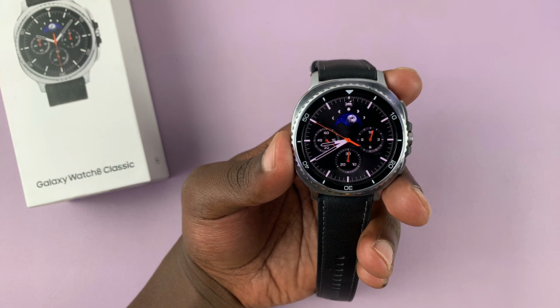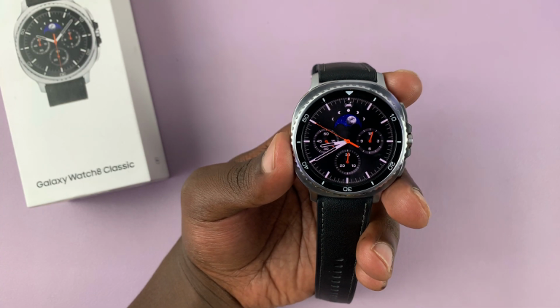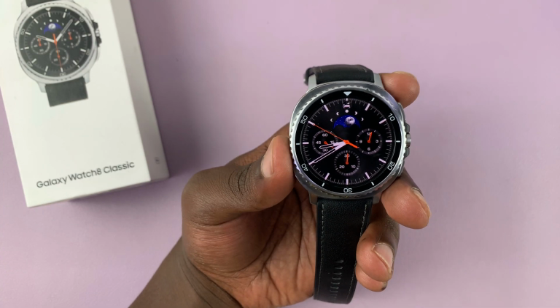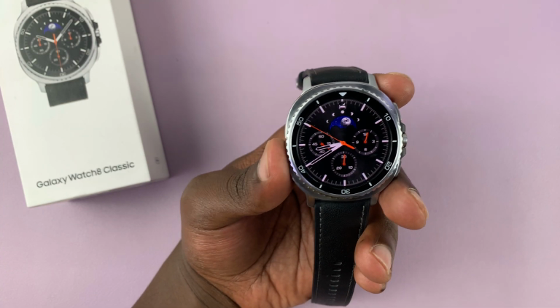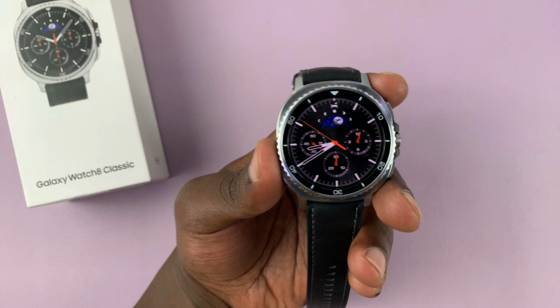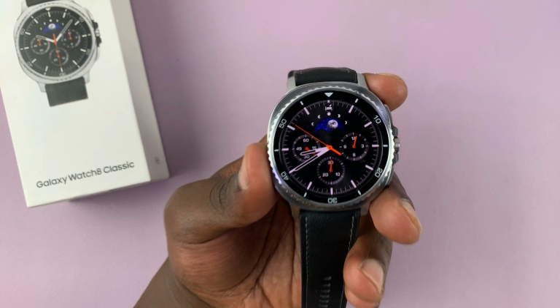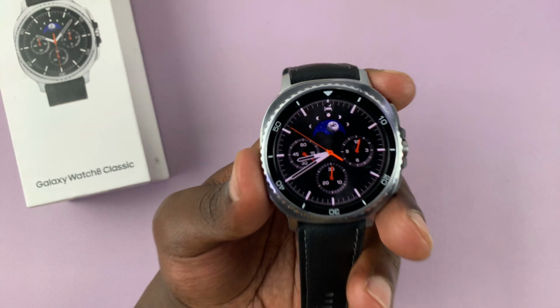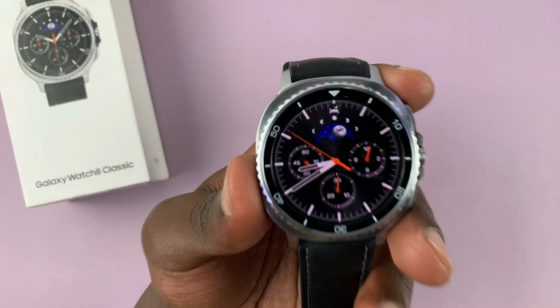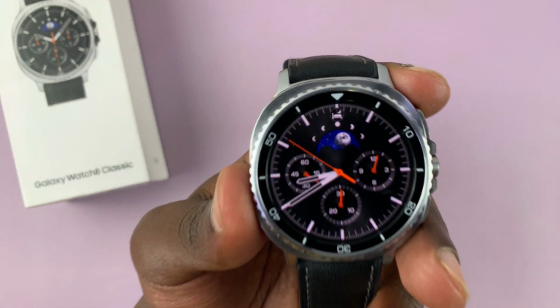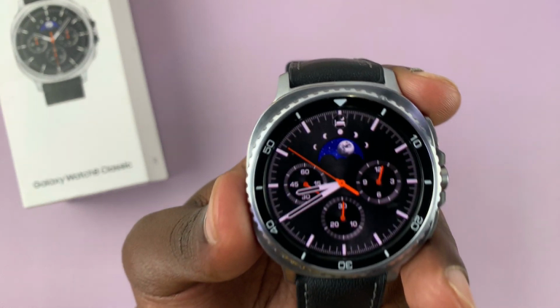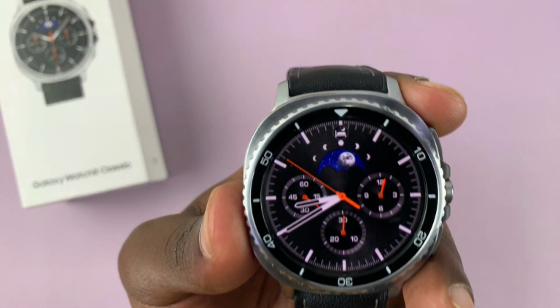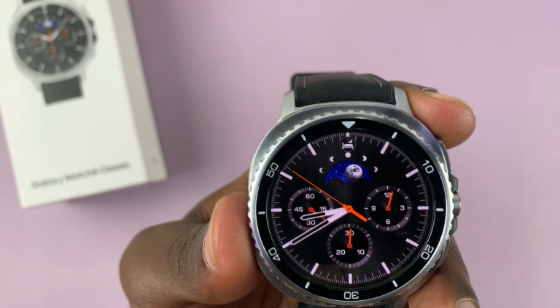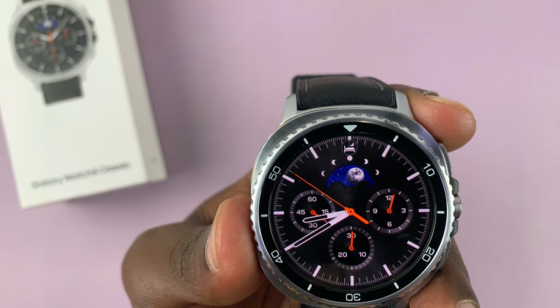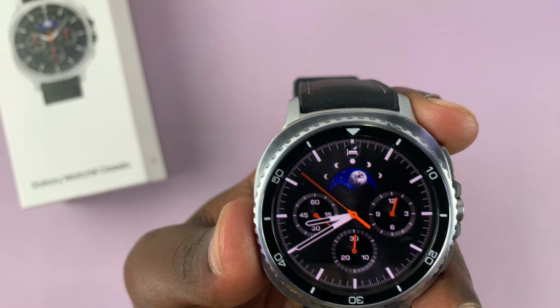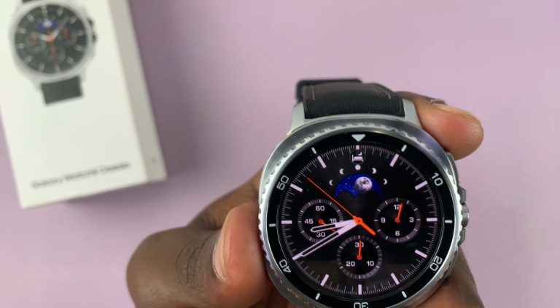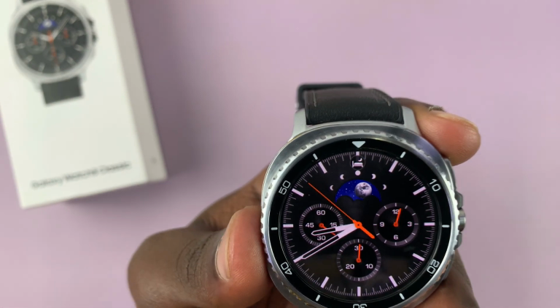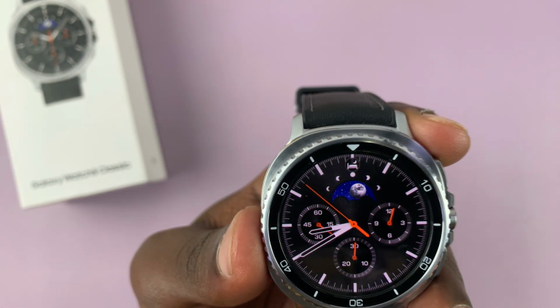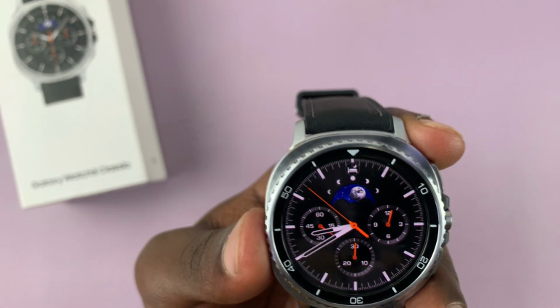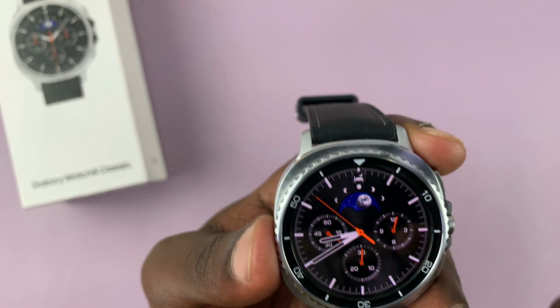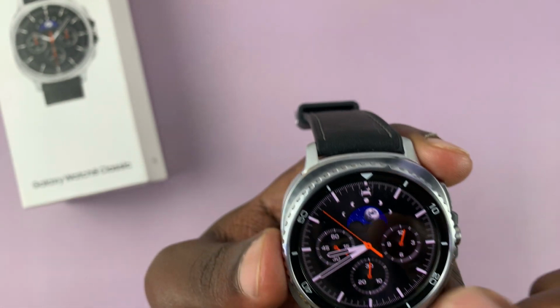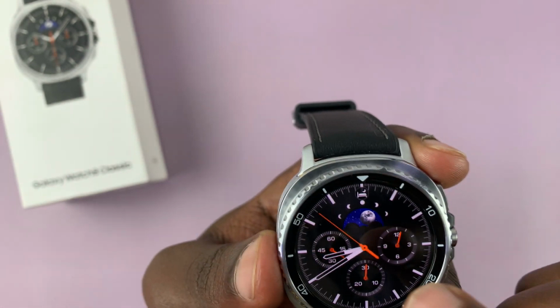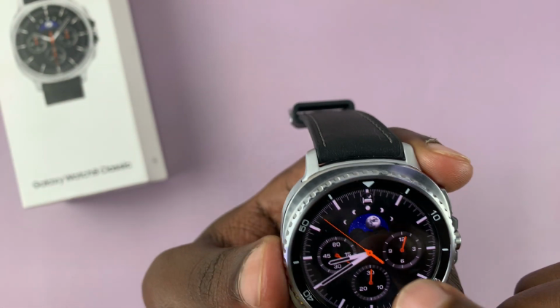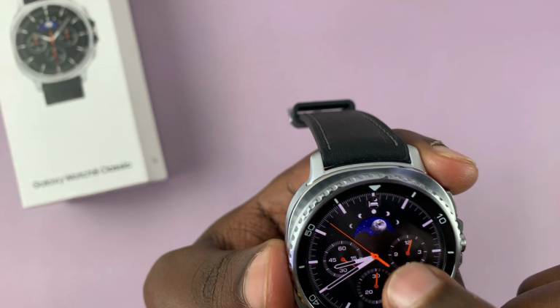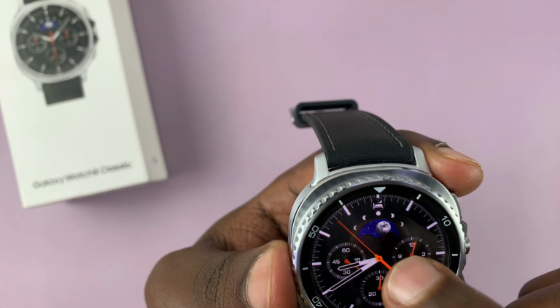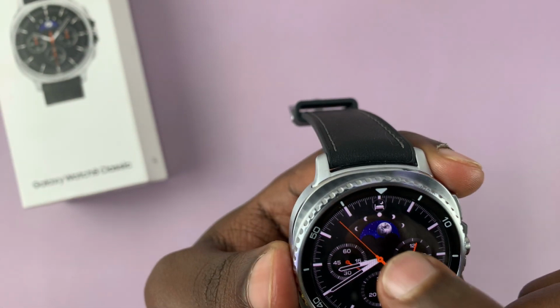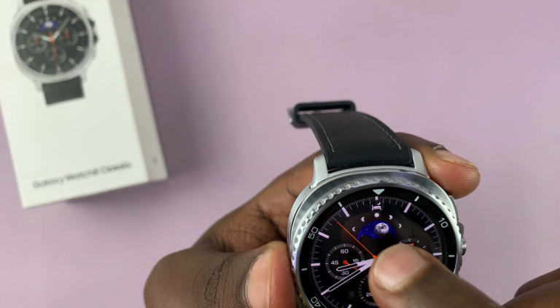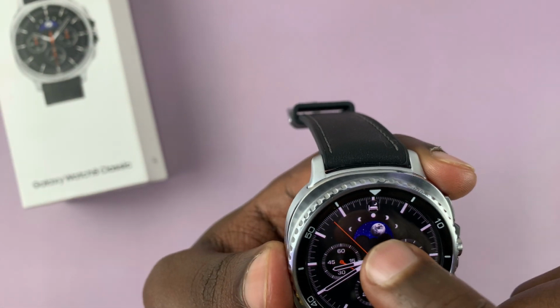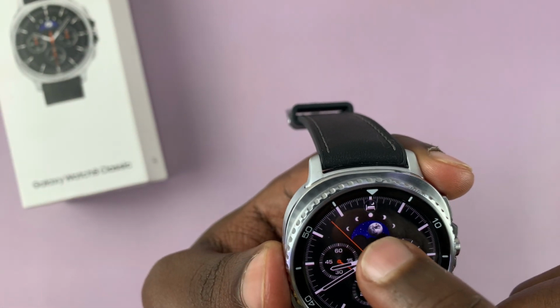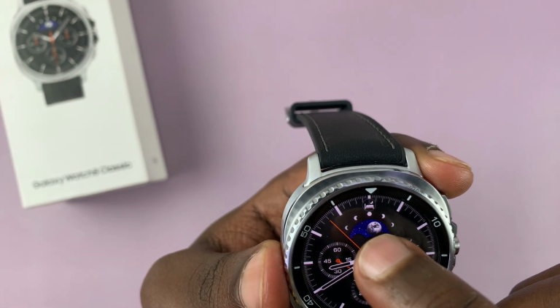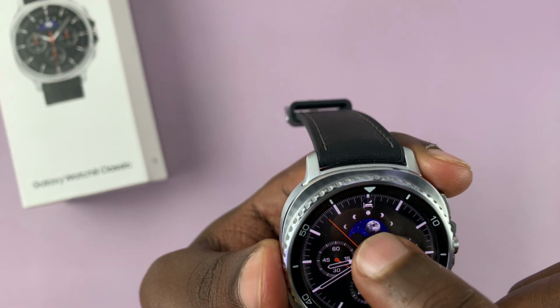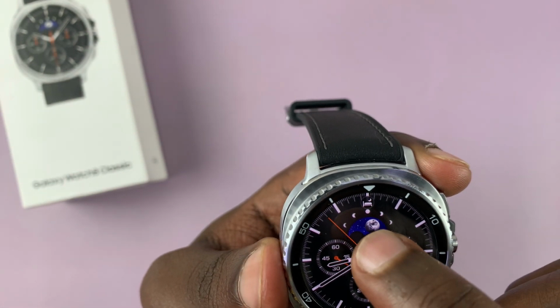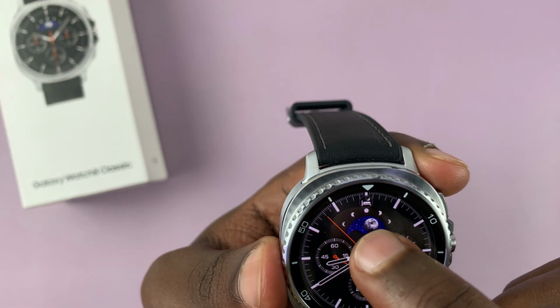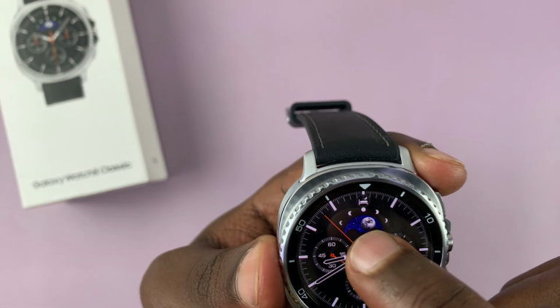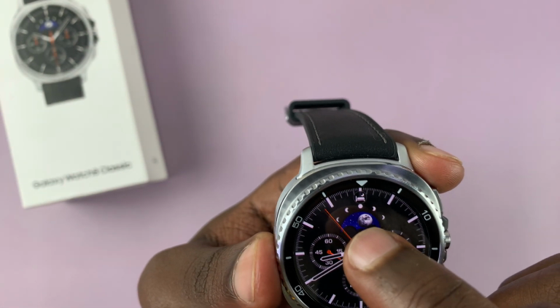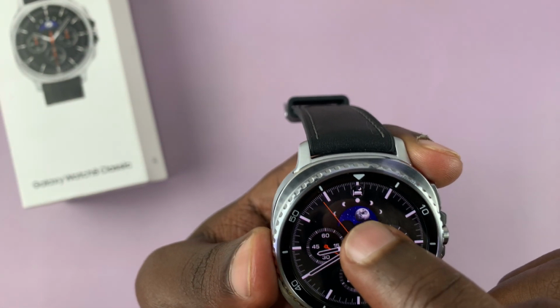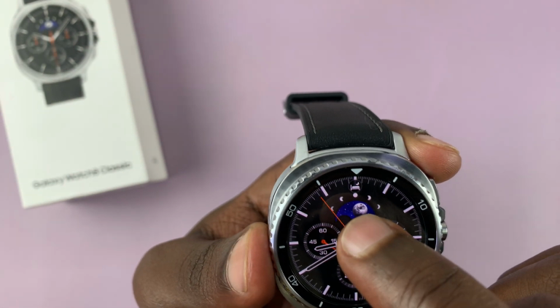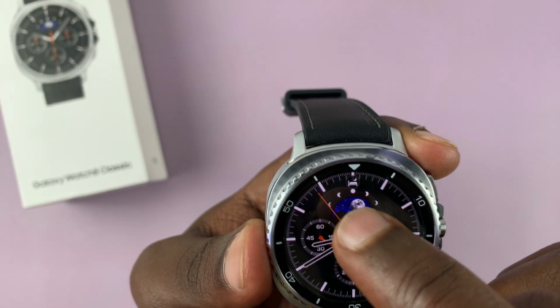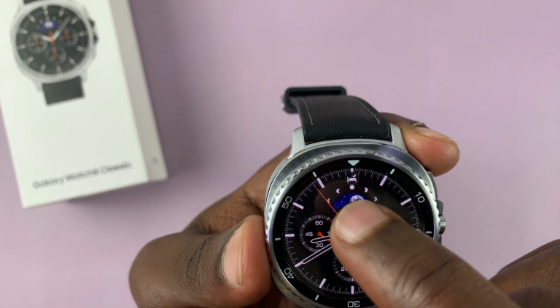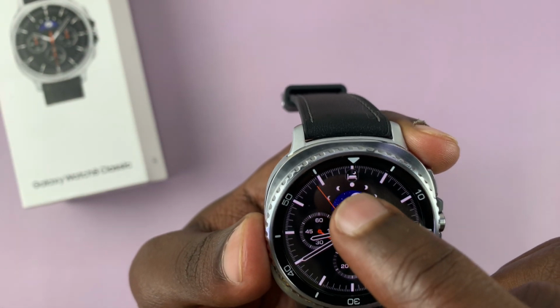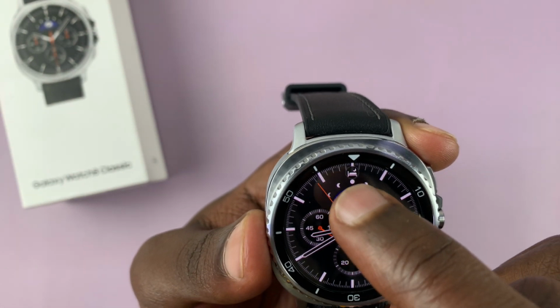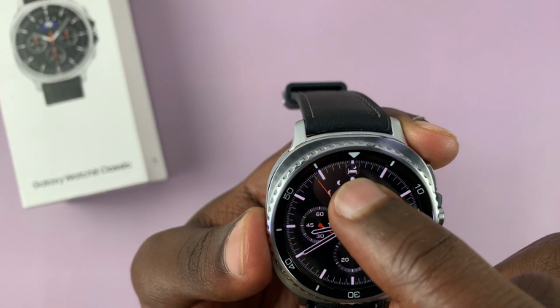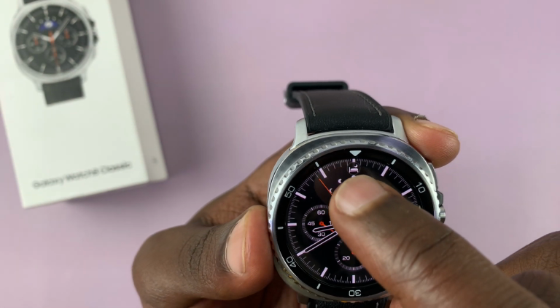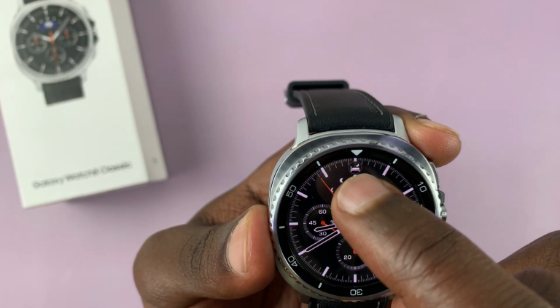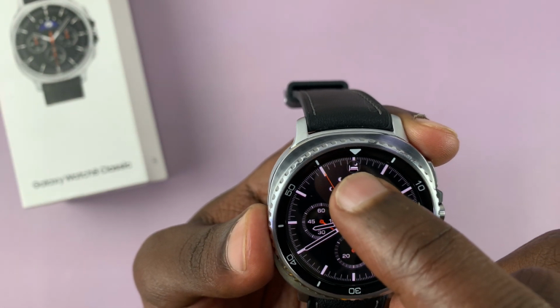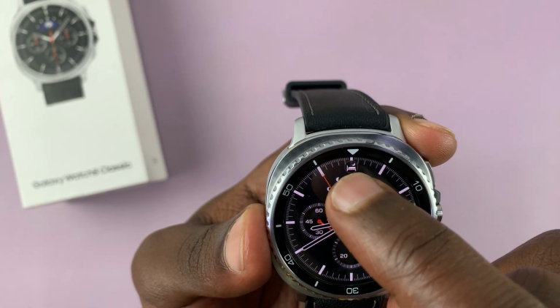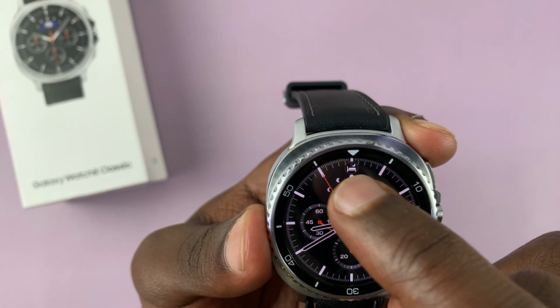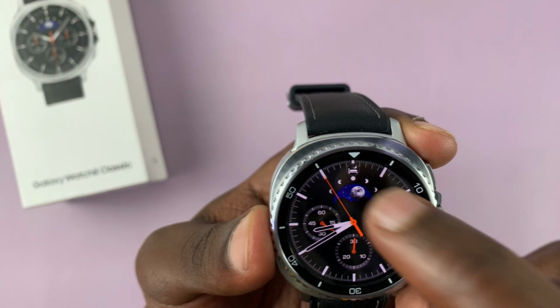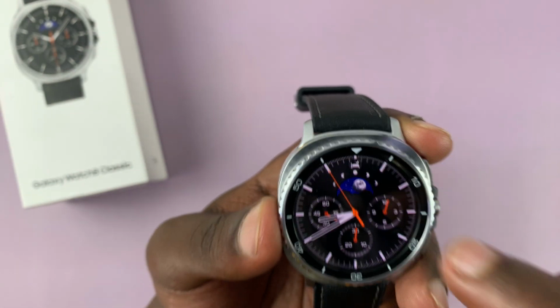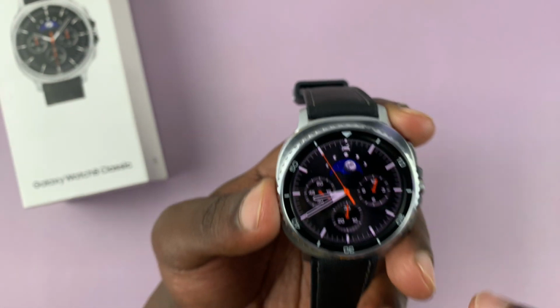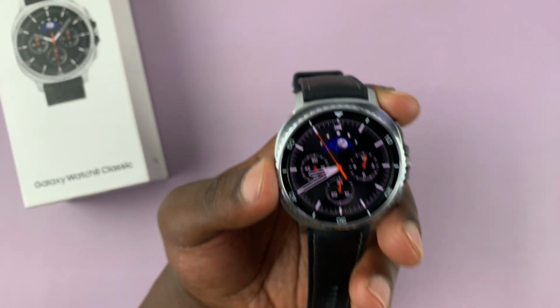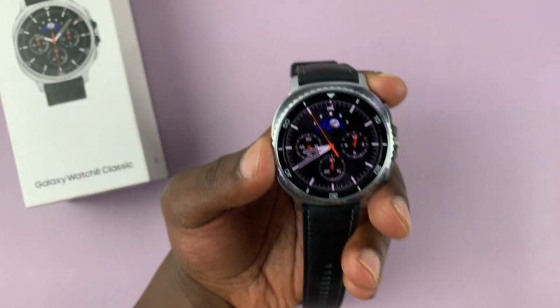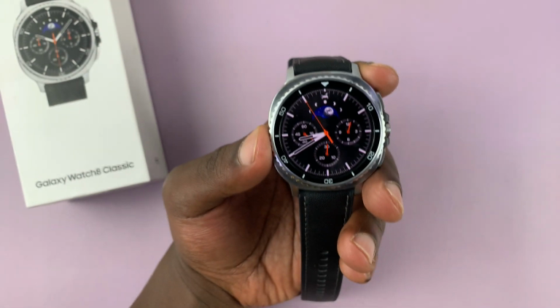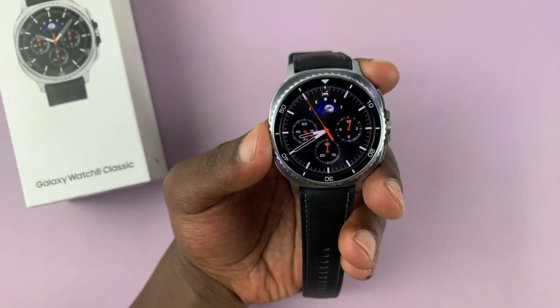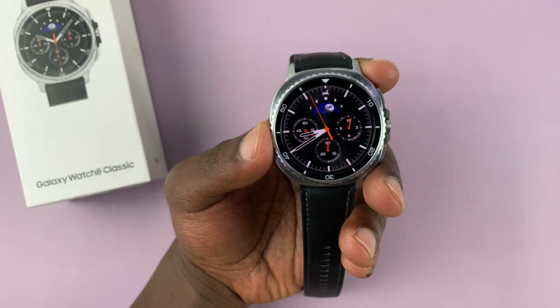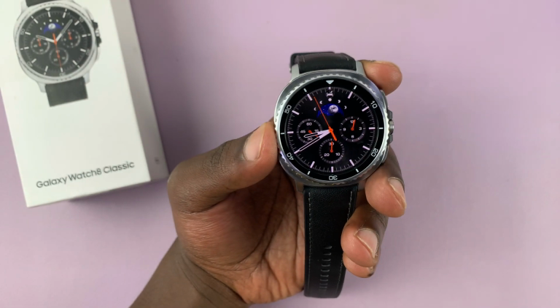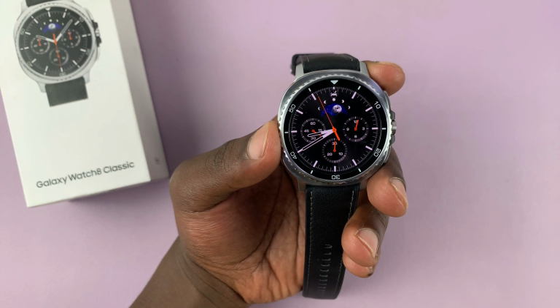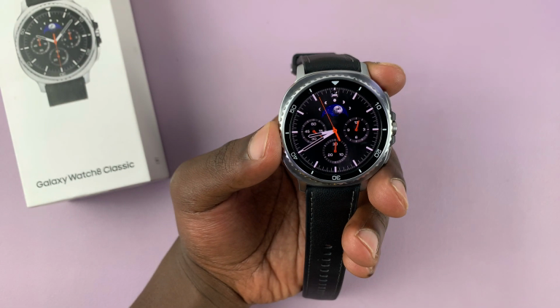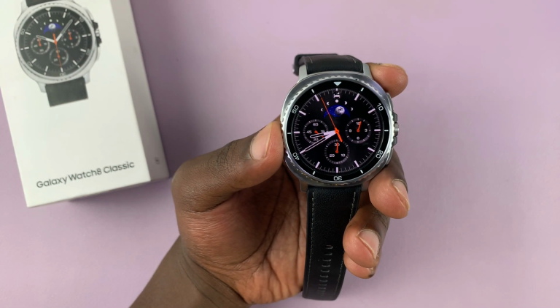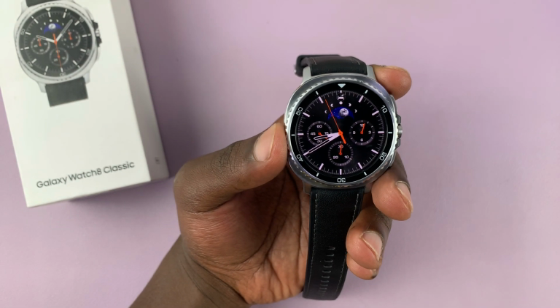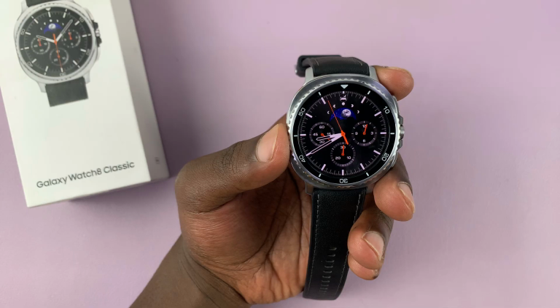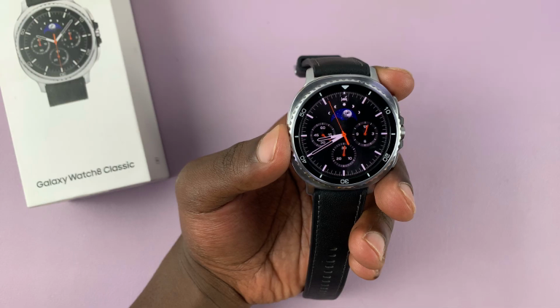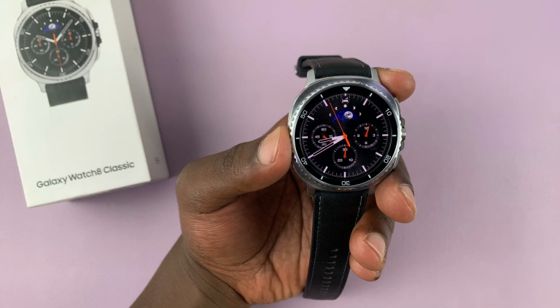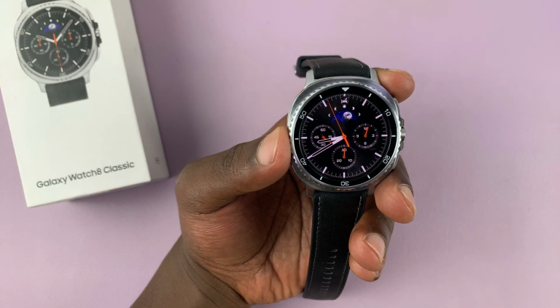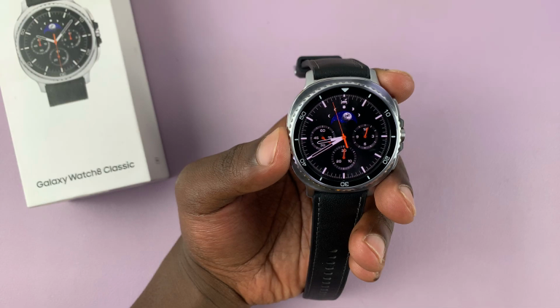You can tell it's in sleep mode because there's going to be a little bed icon at the top. That's how you know it's in sleep mode.